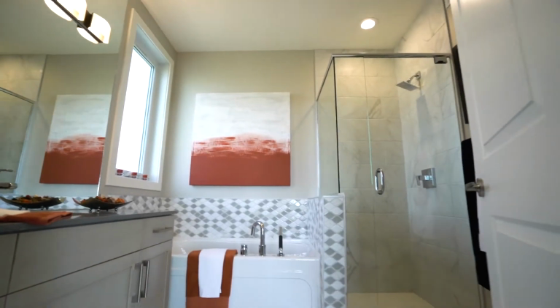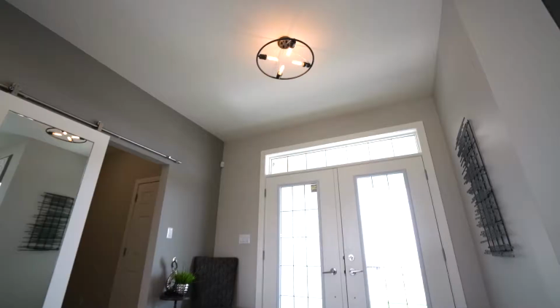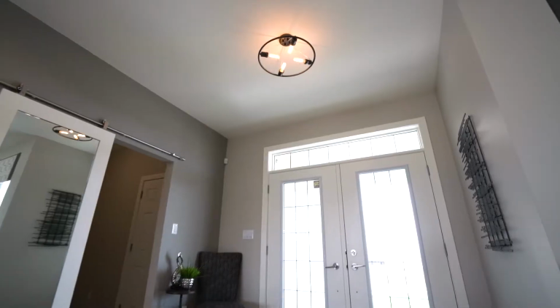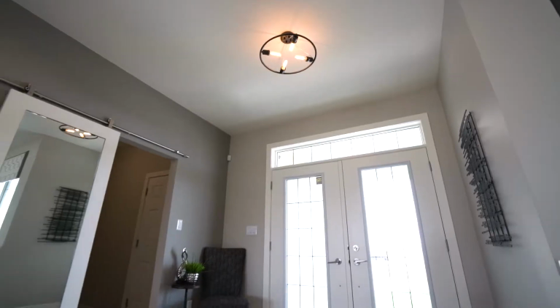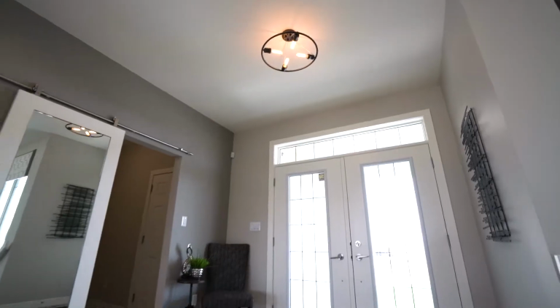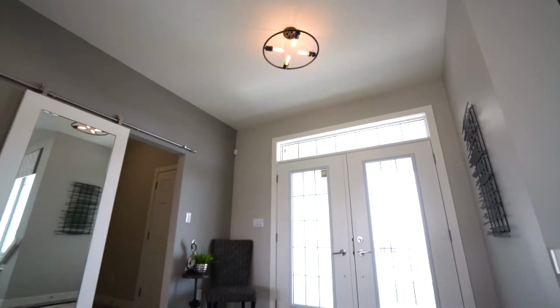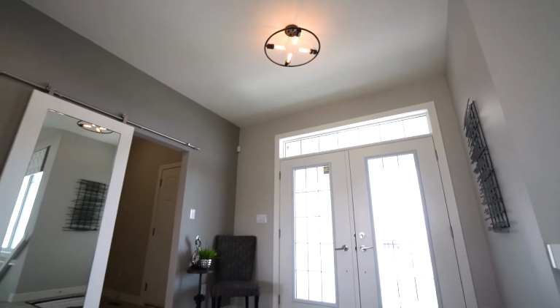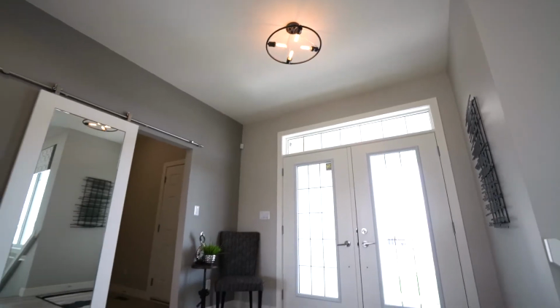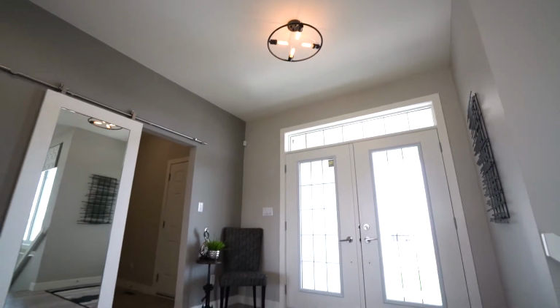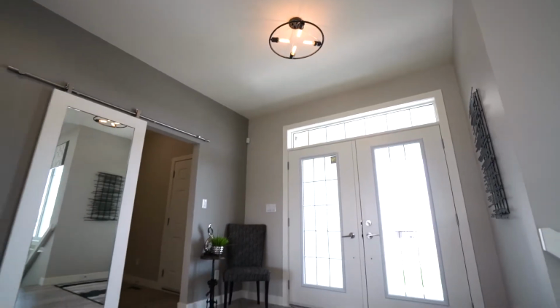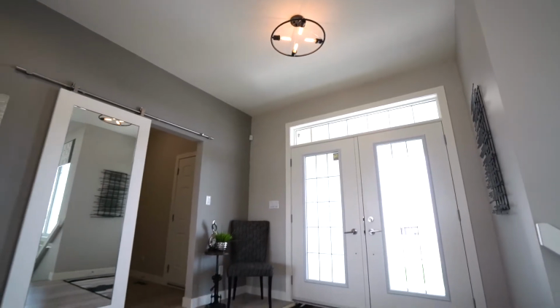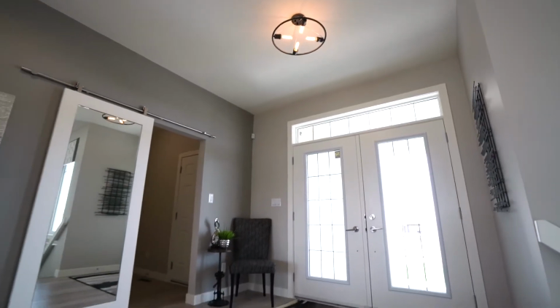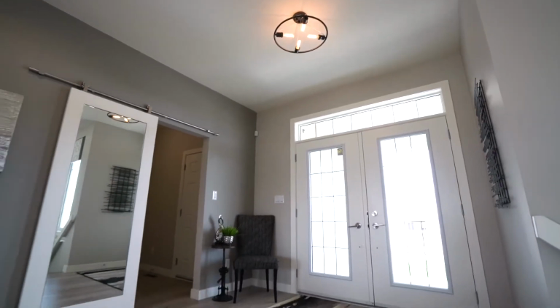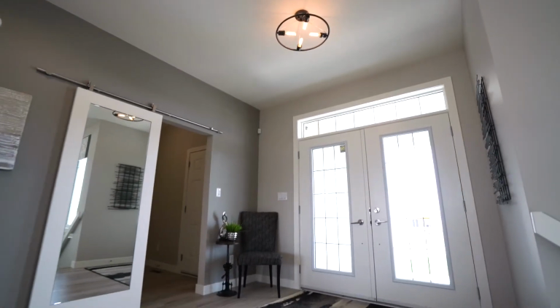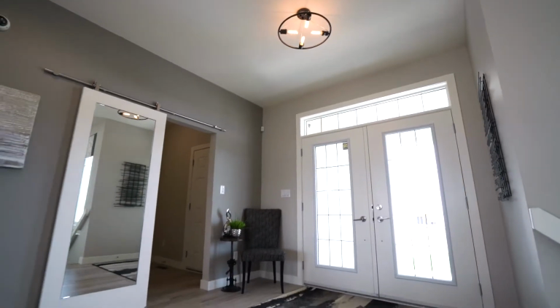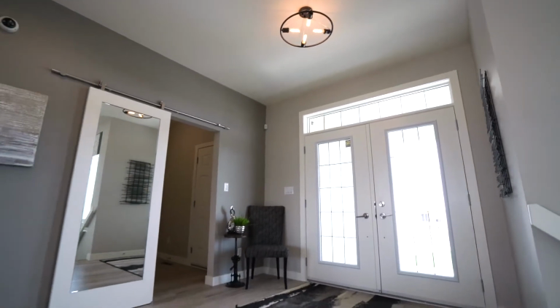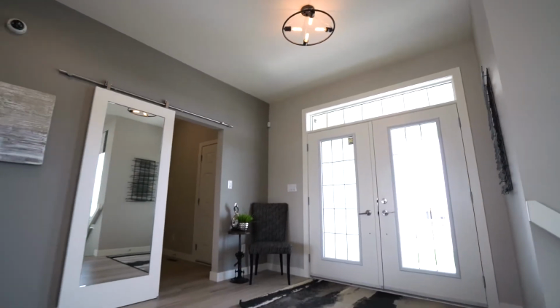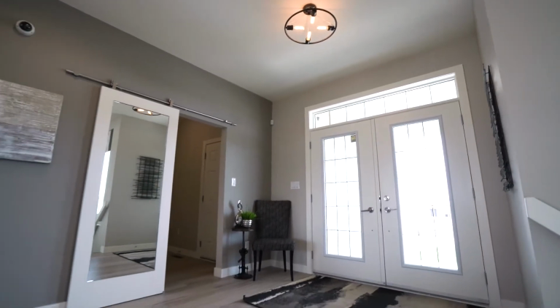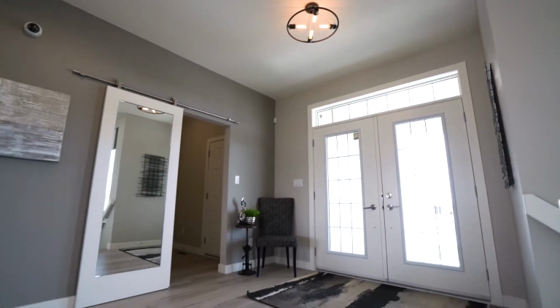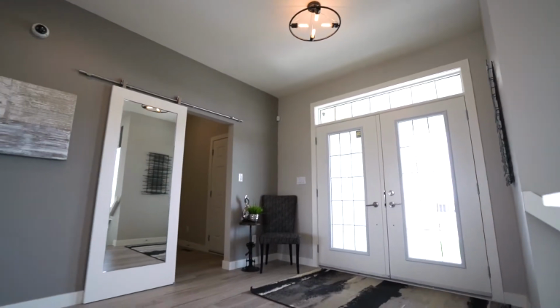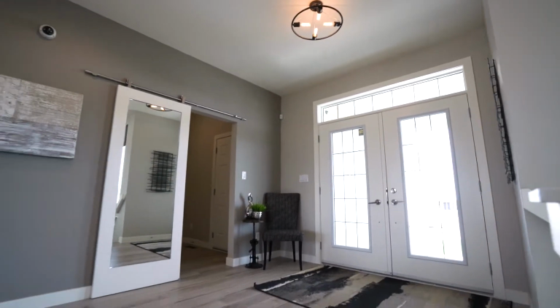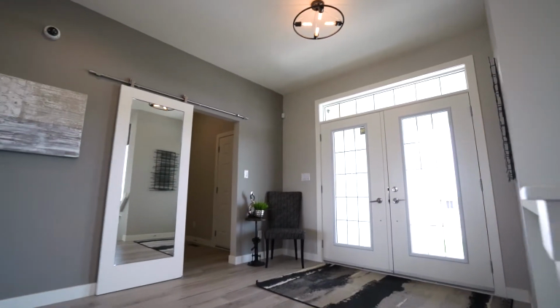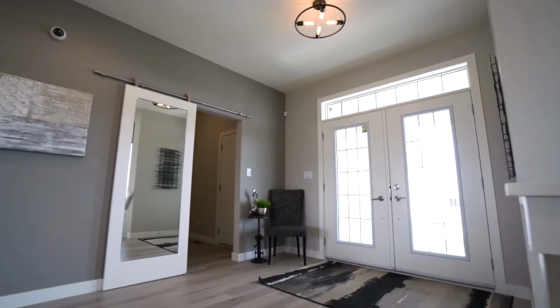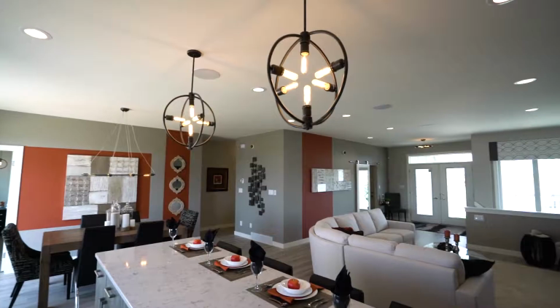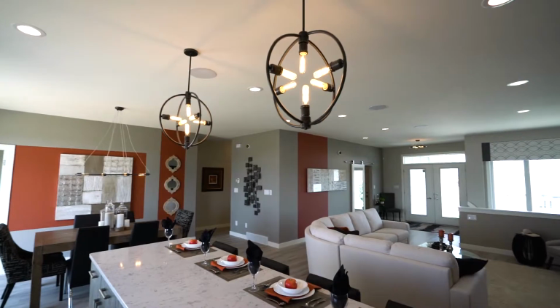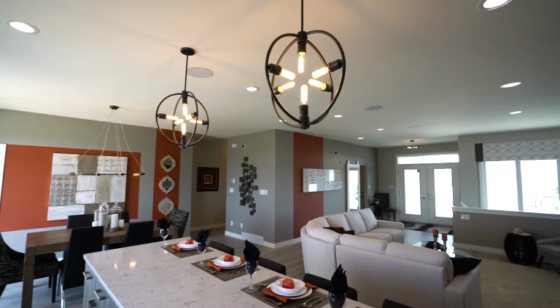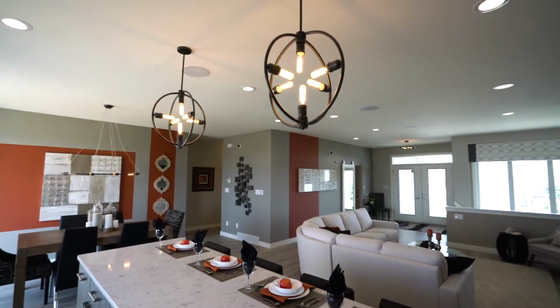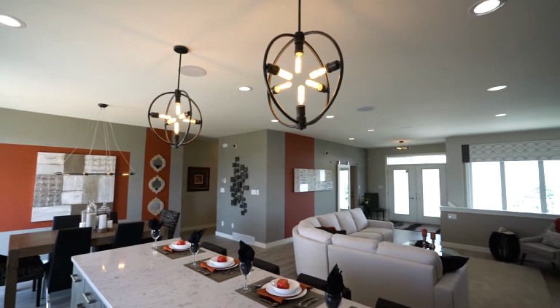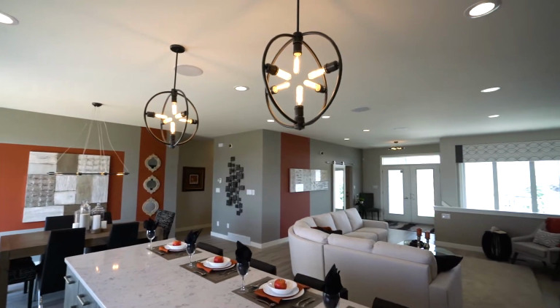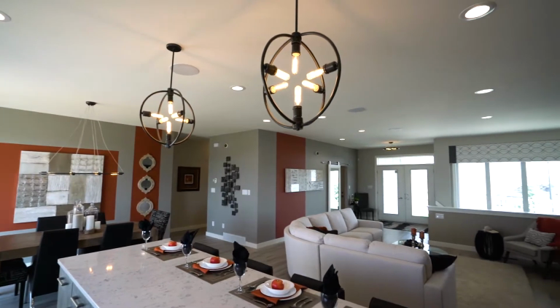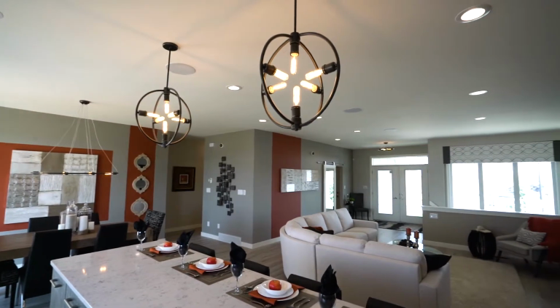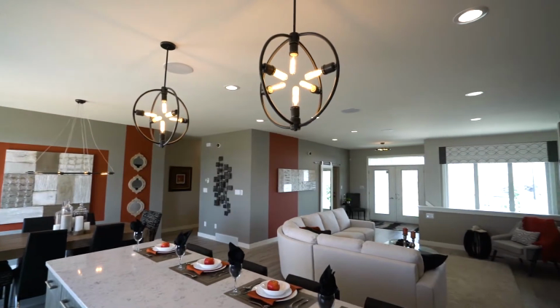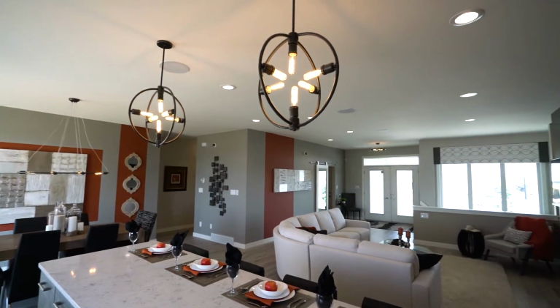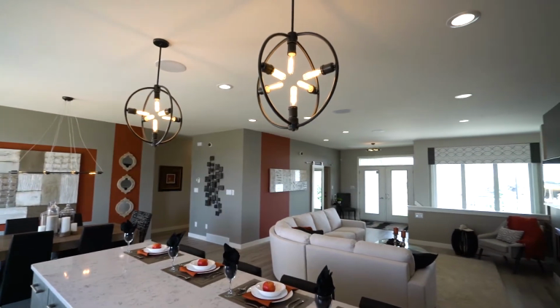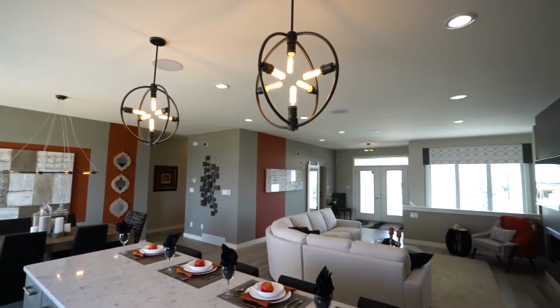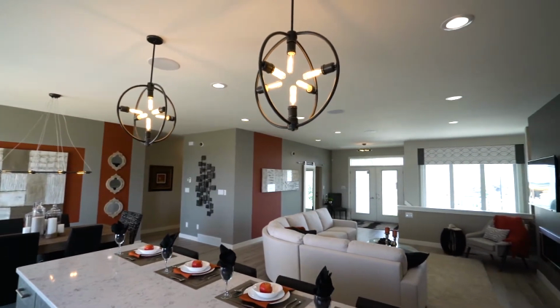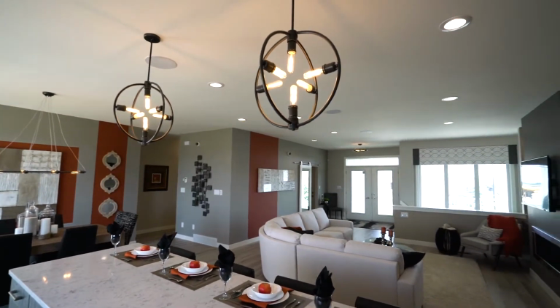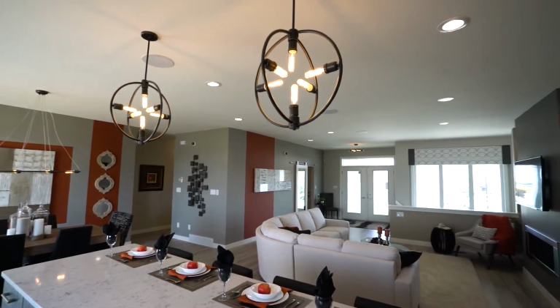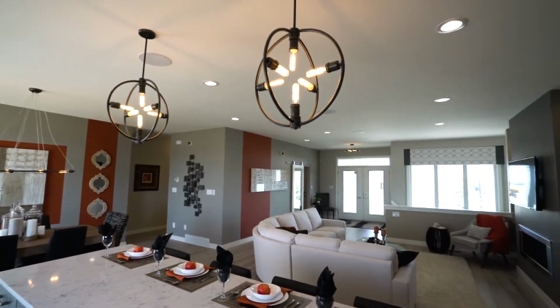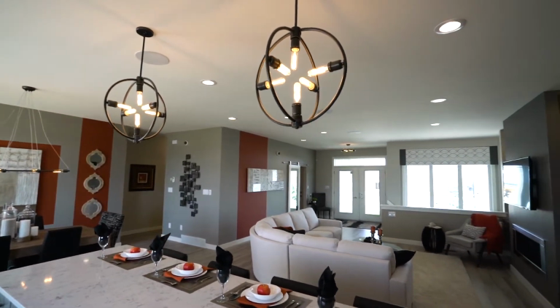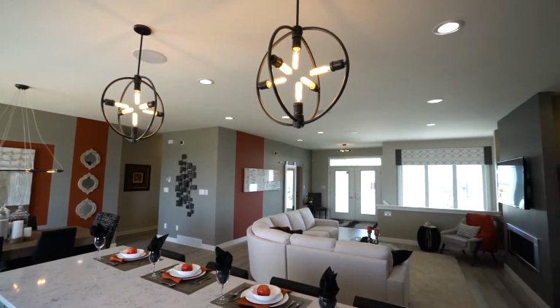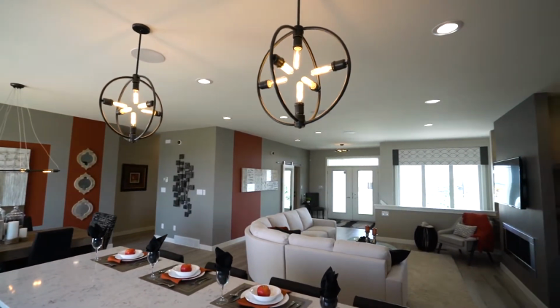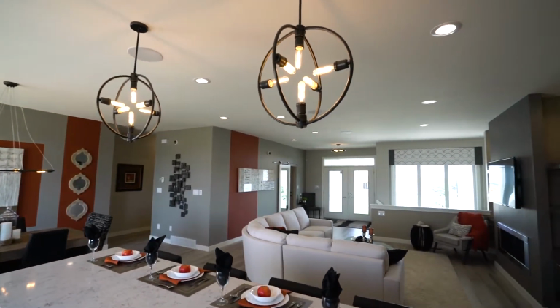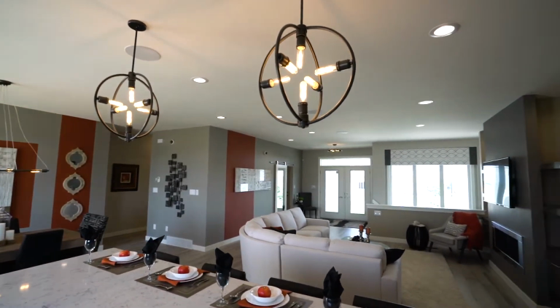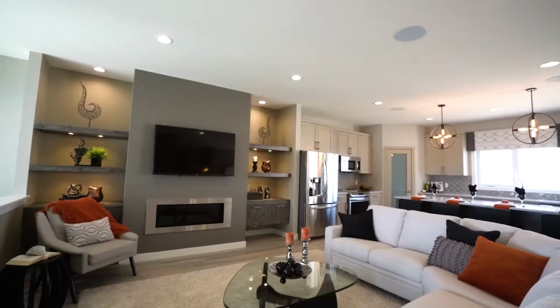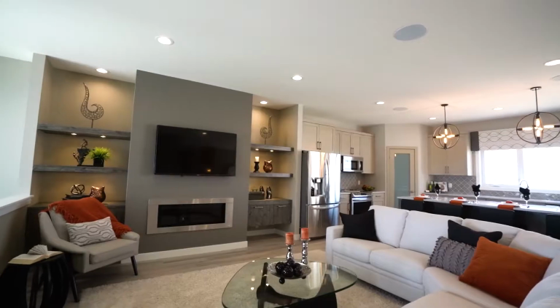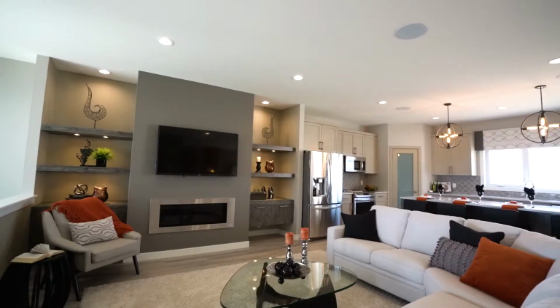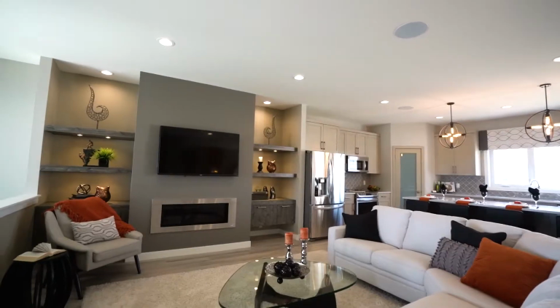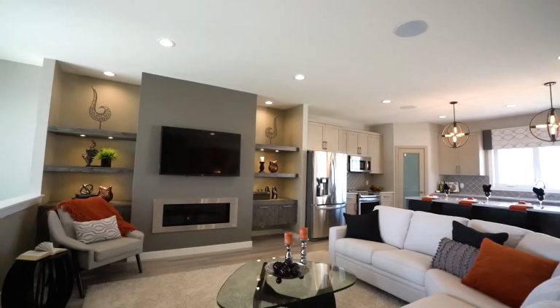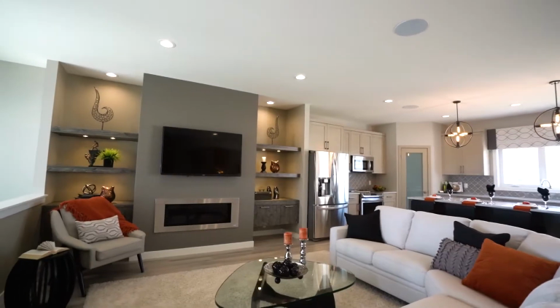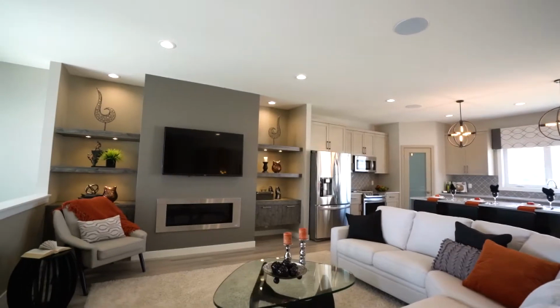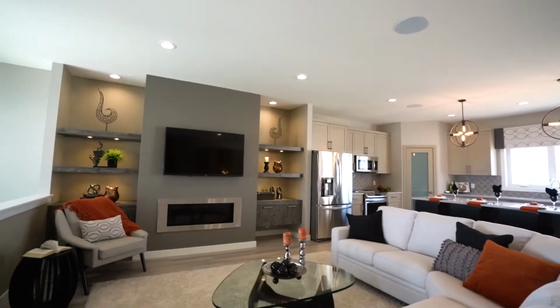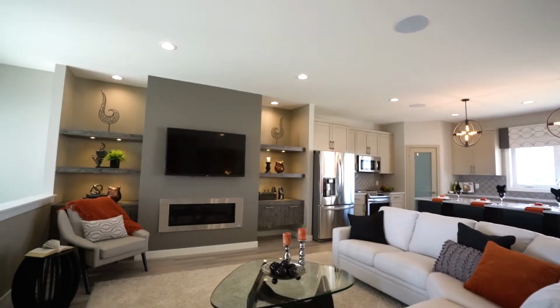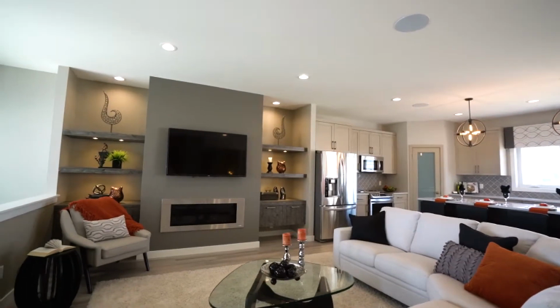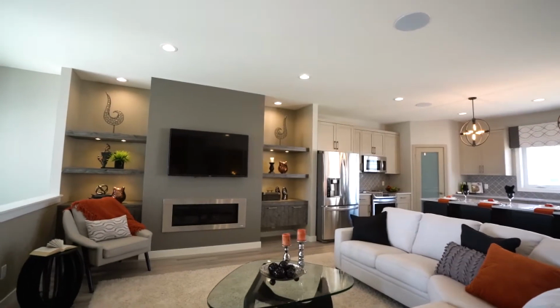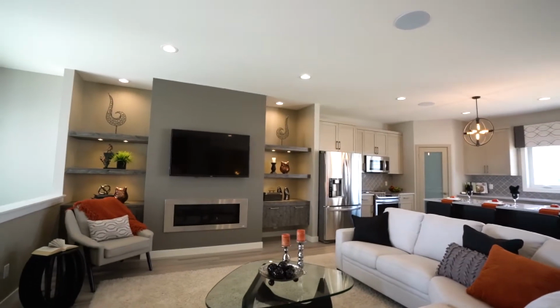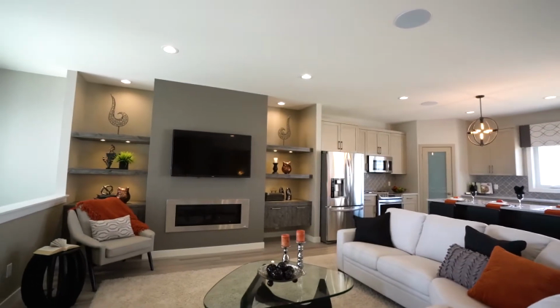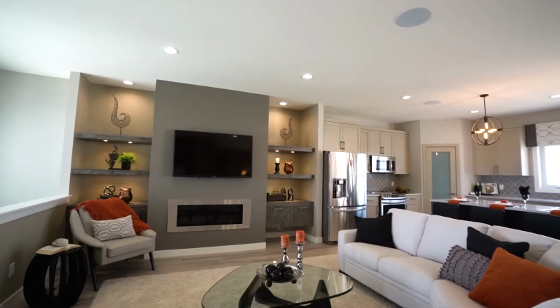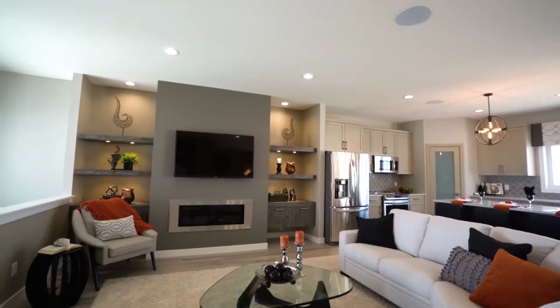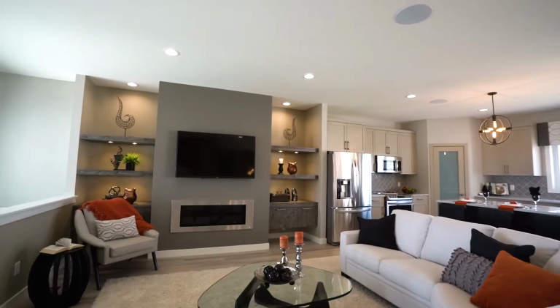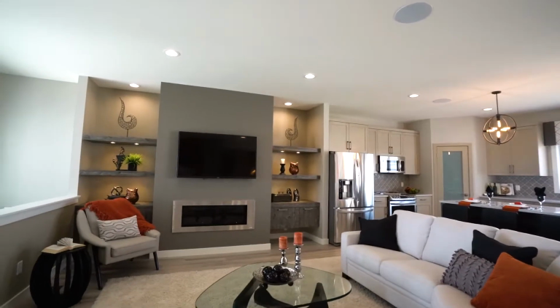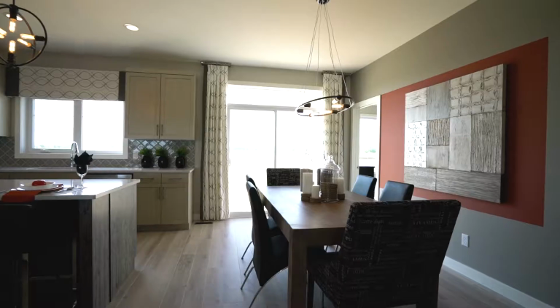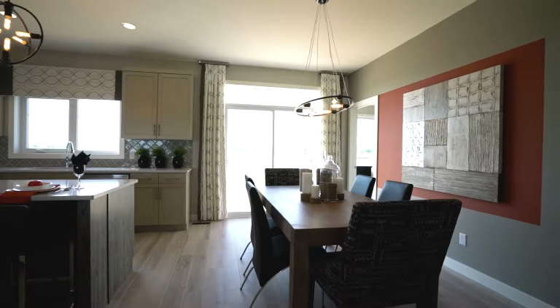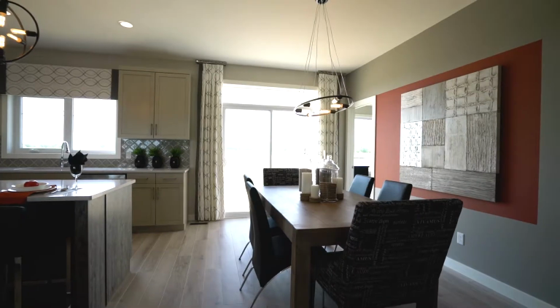The large front foyer and open-concept kitchen, dining room, and great room allows for optimal entertaining.